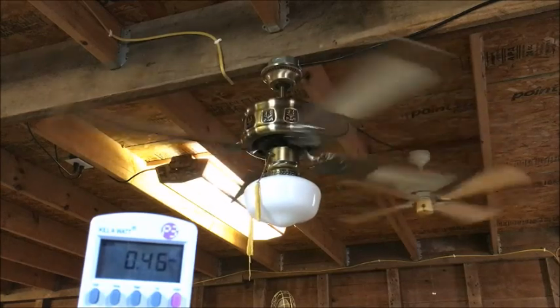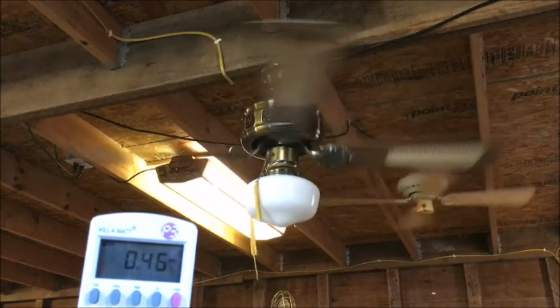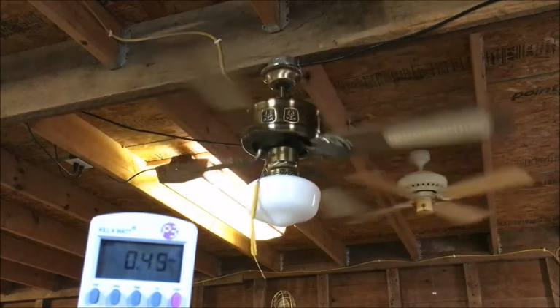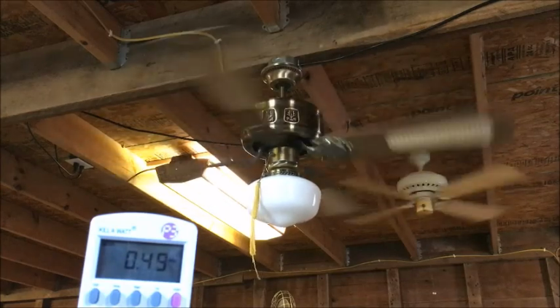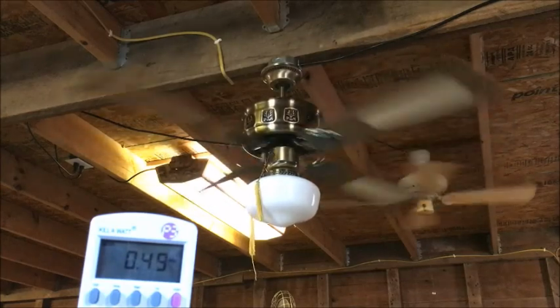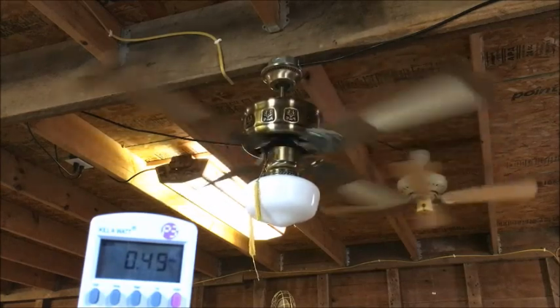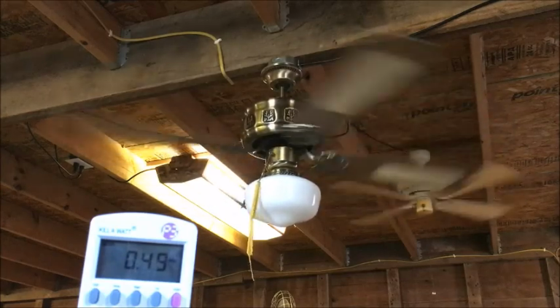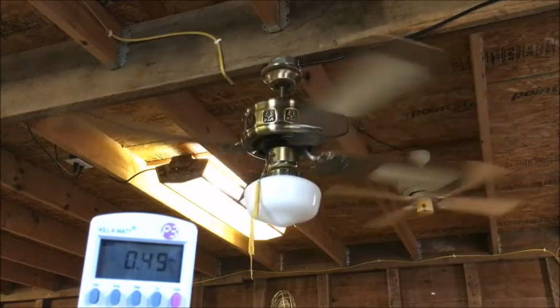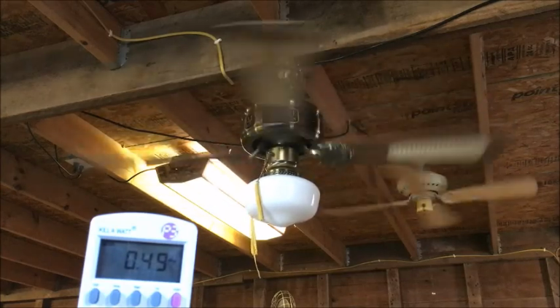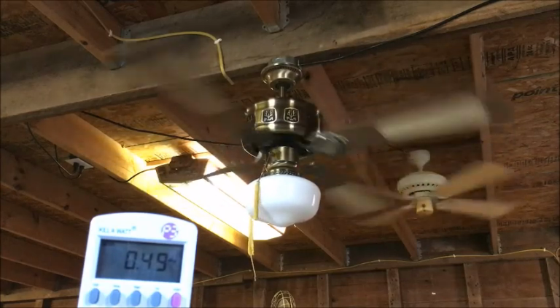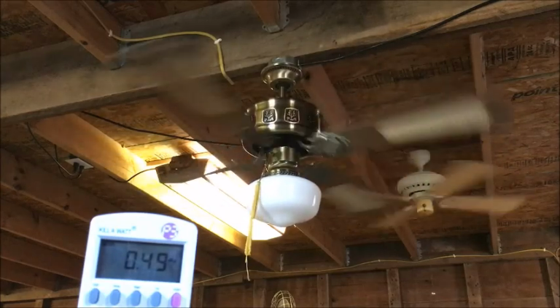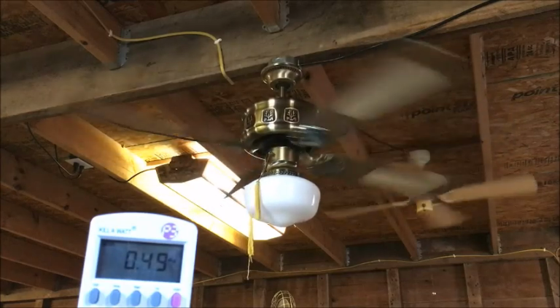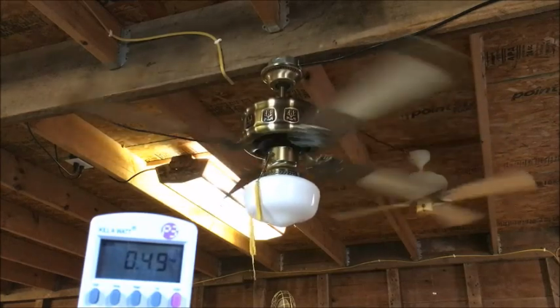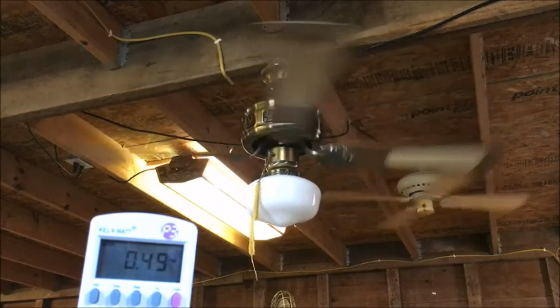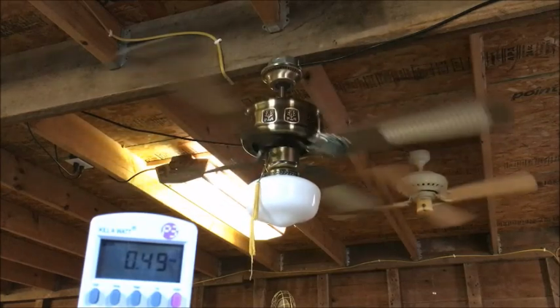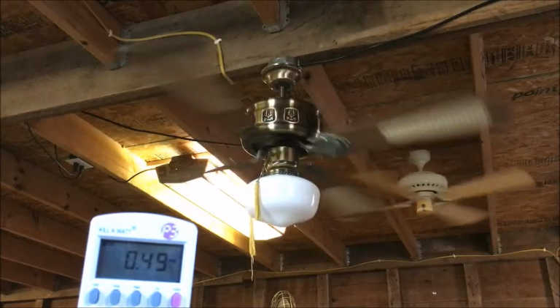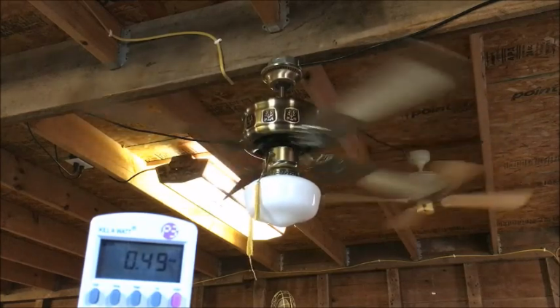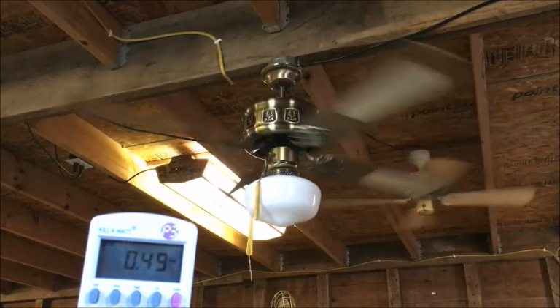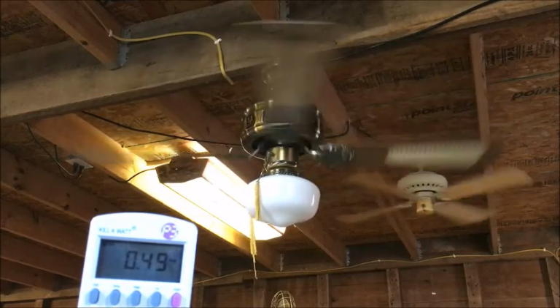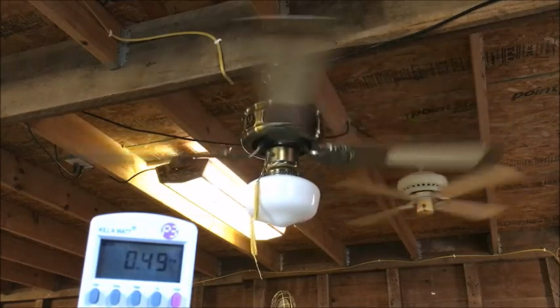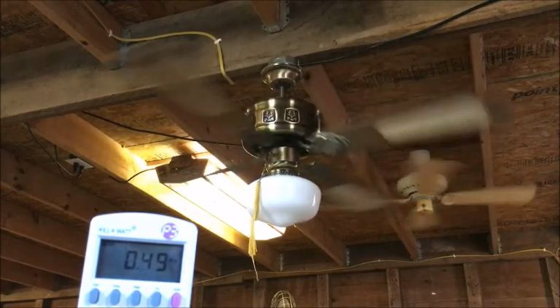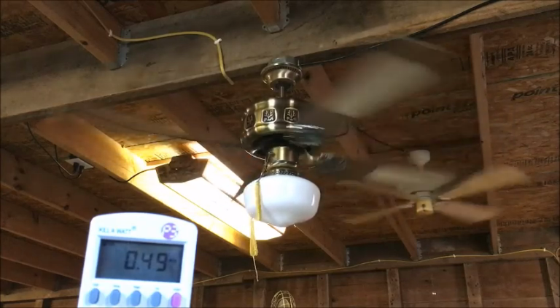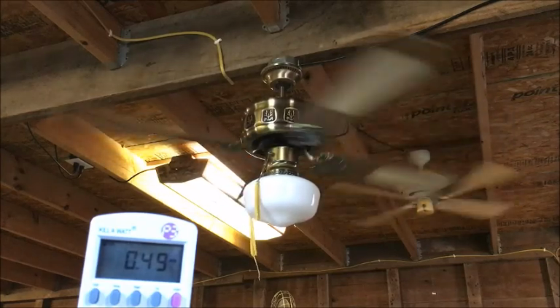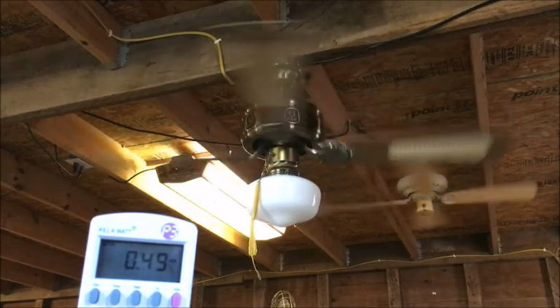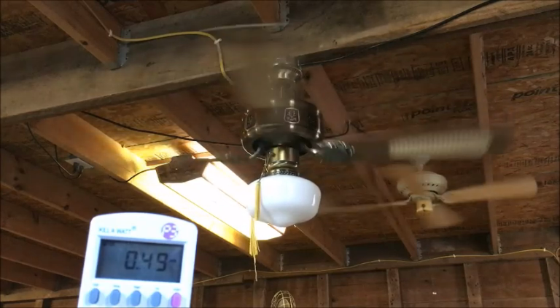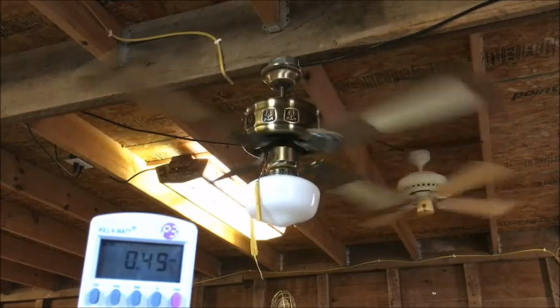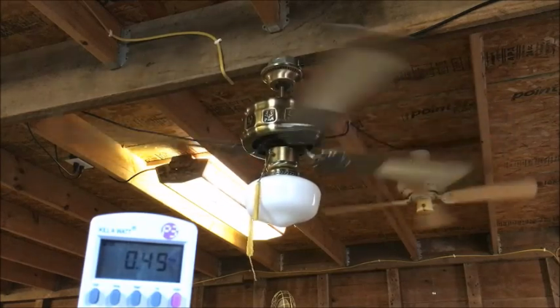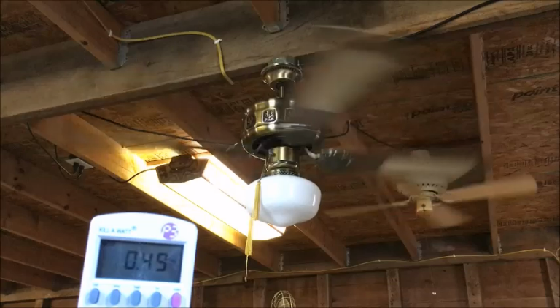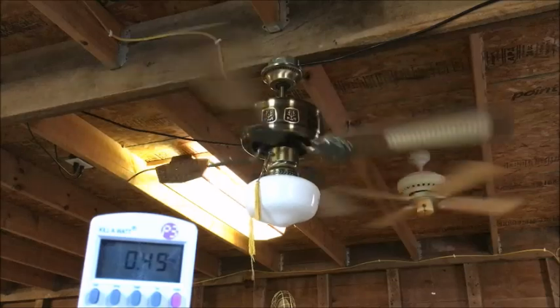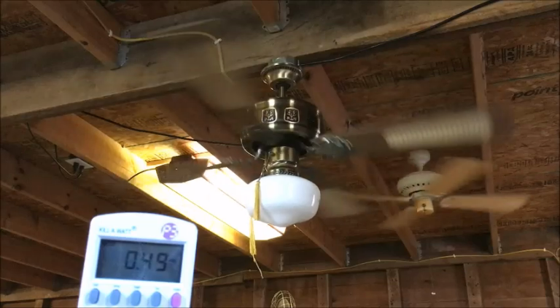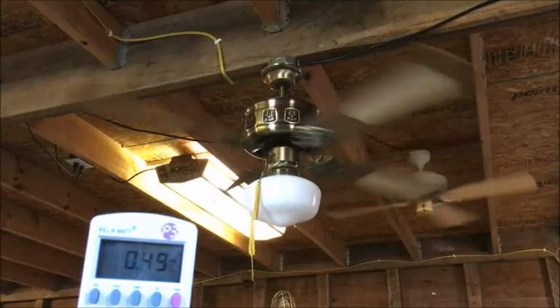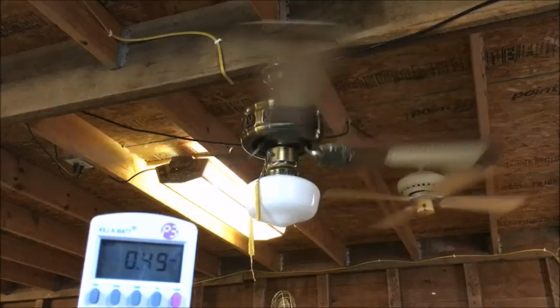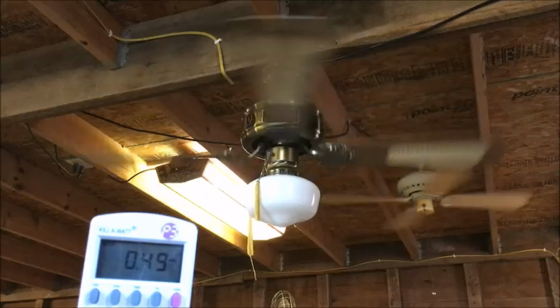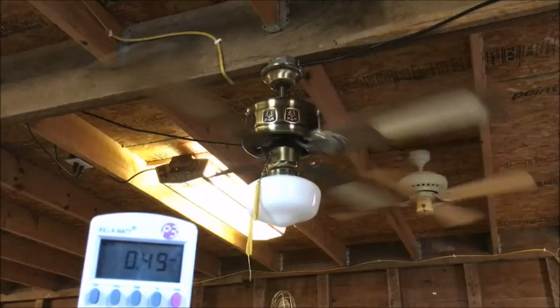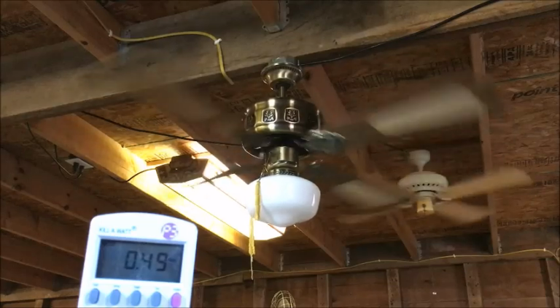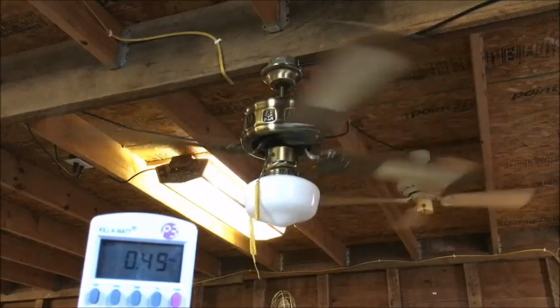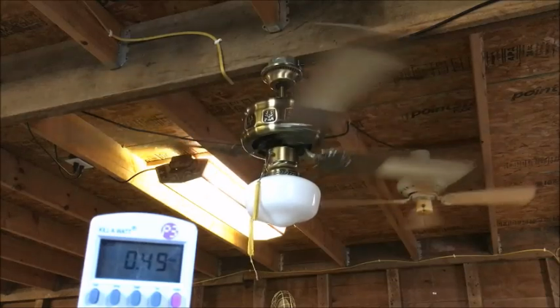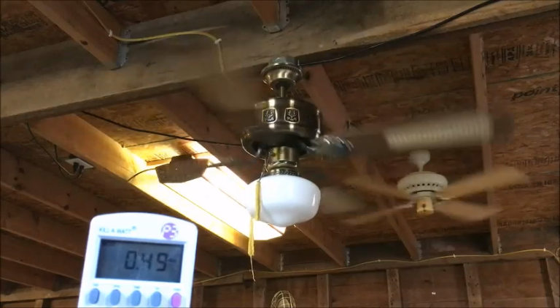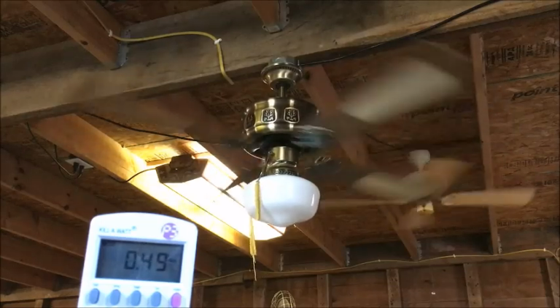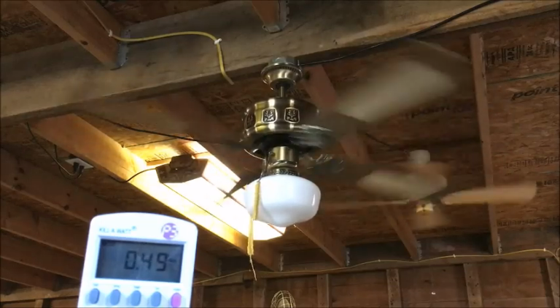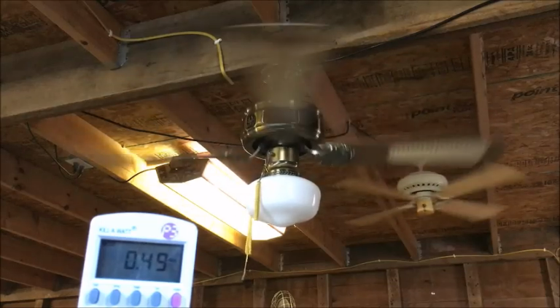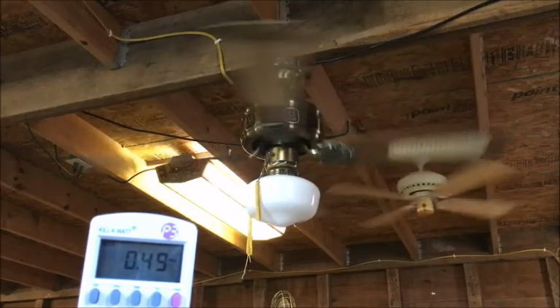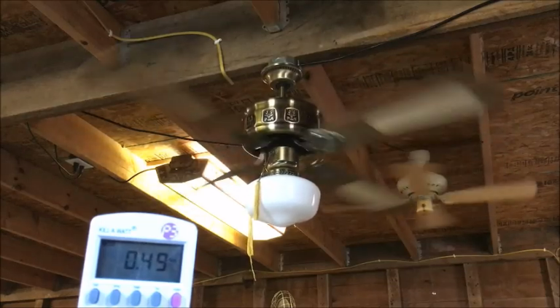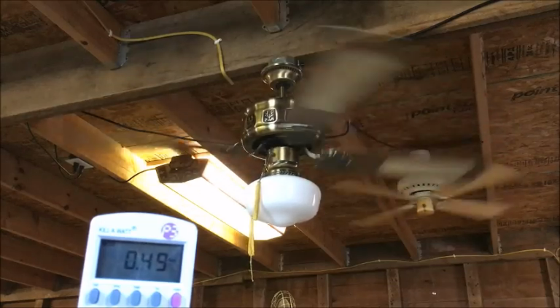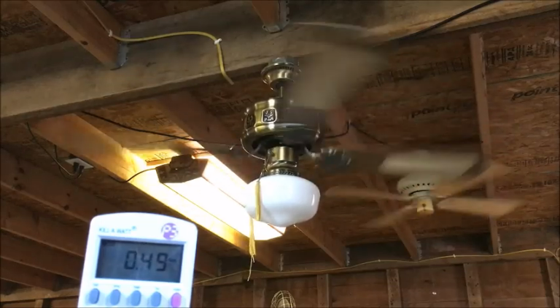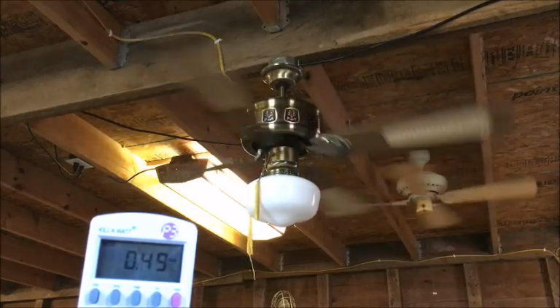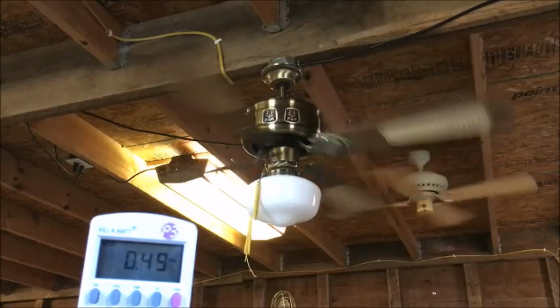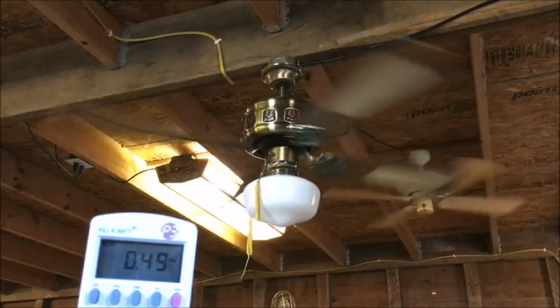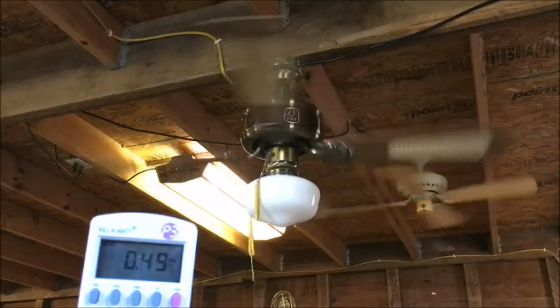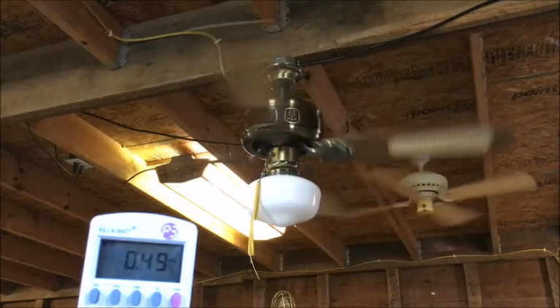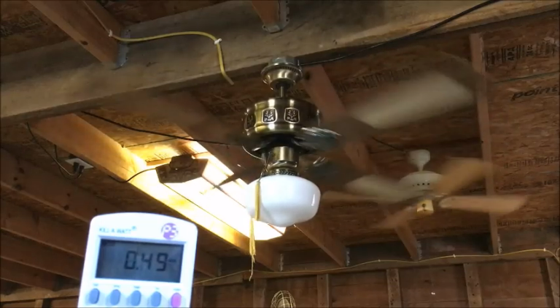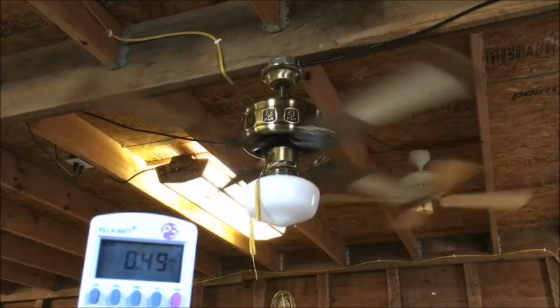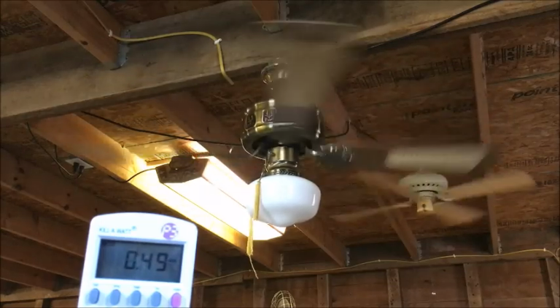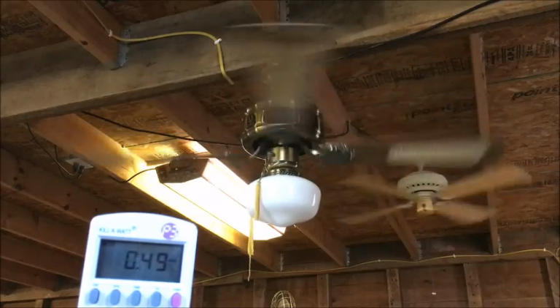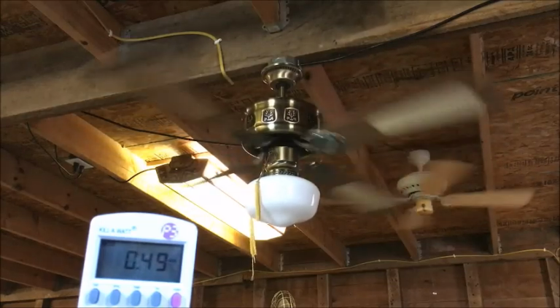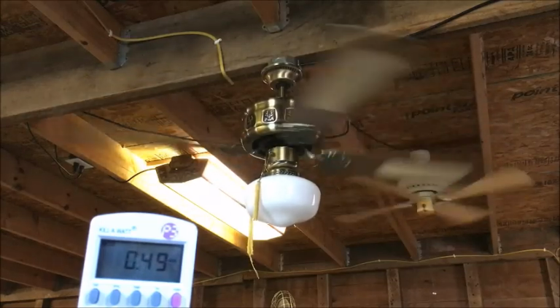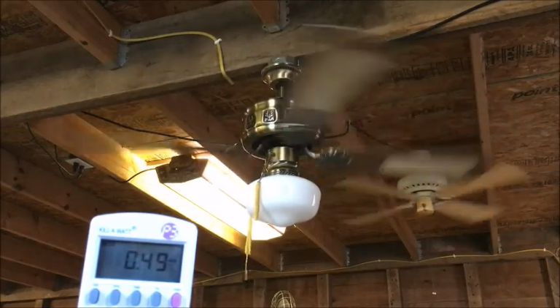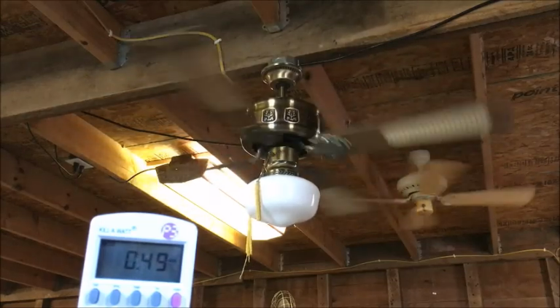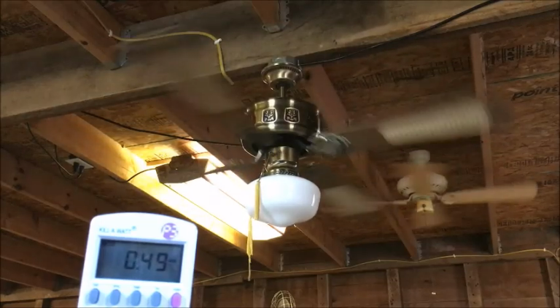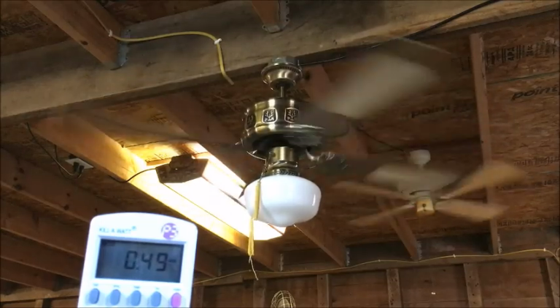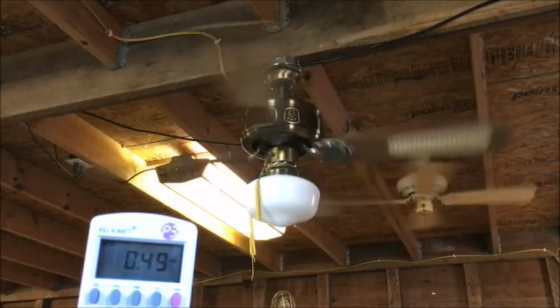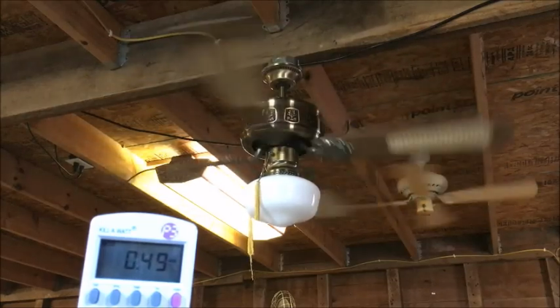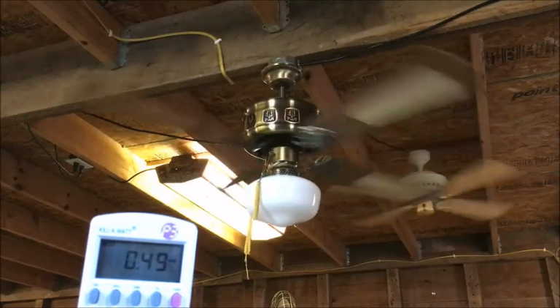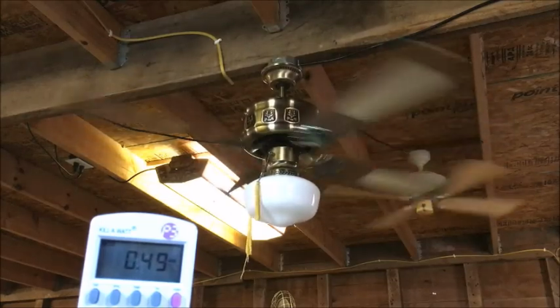Once I get it to high, the buzz pretty much fades back, but it is a little too noisy for a solid state.